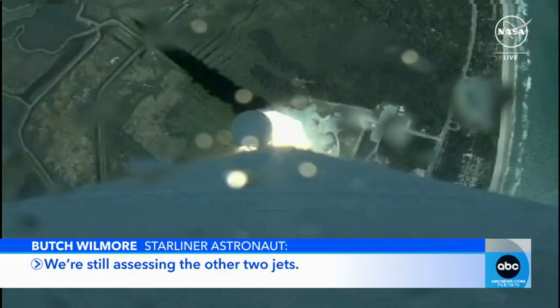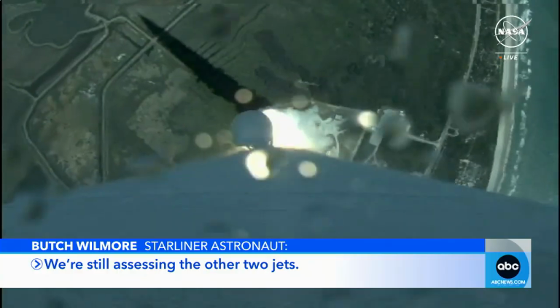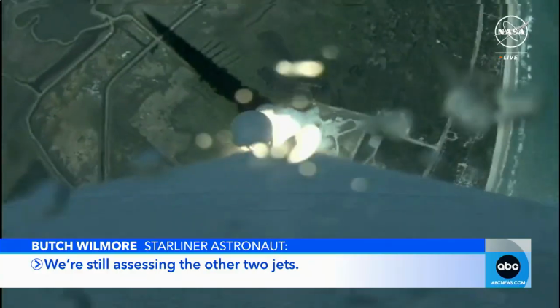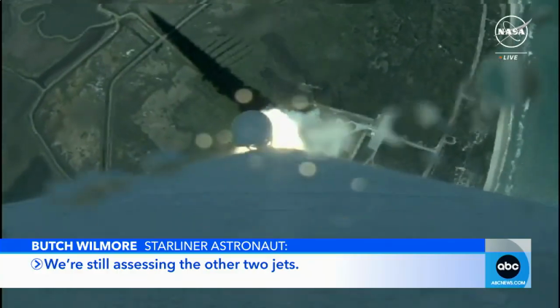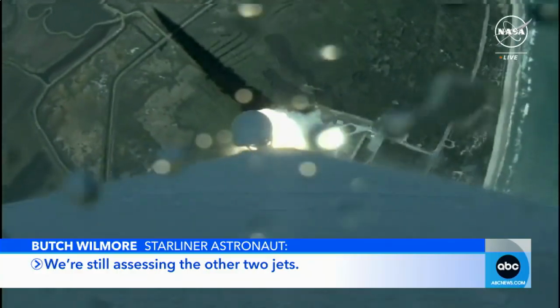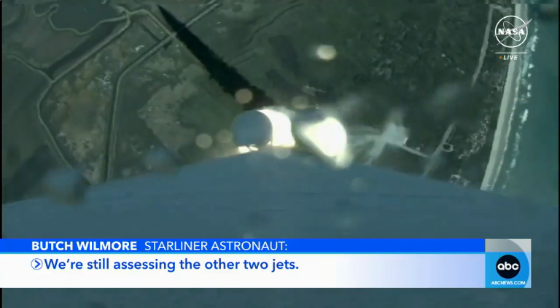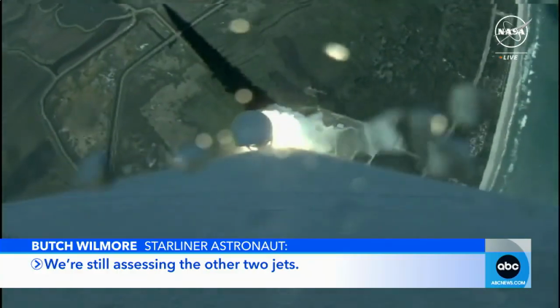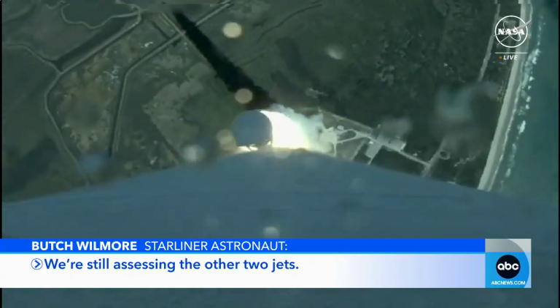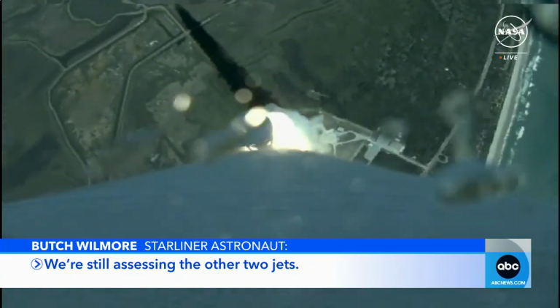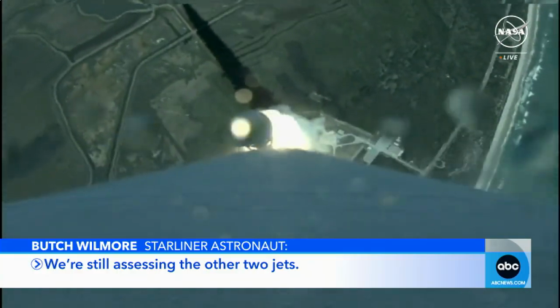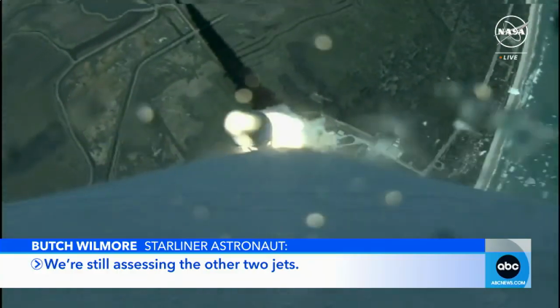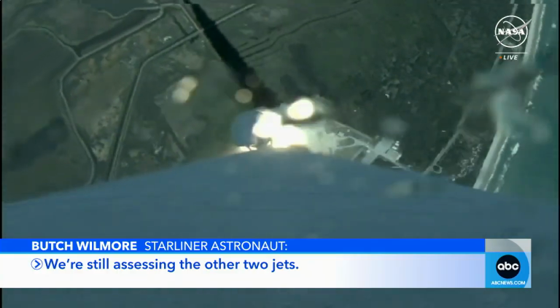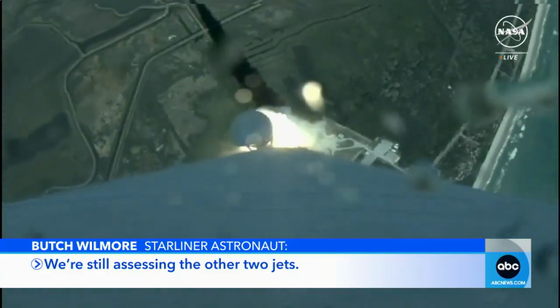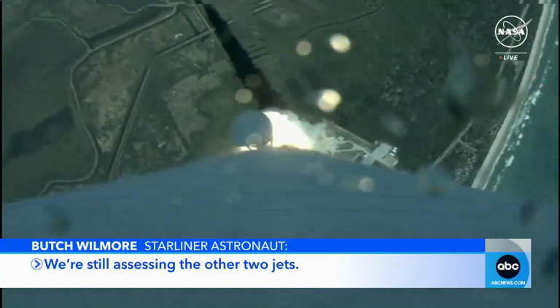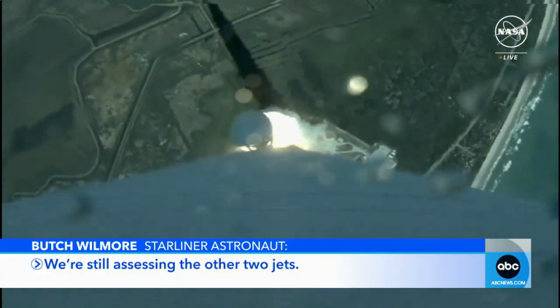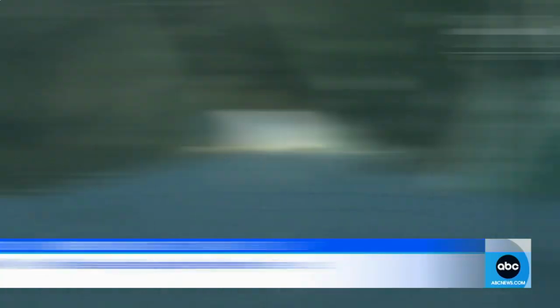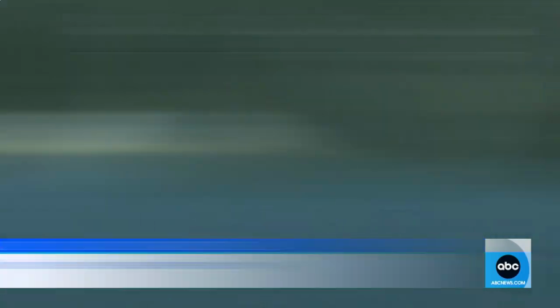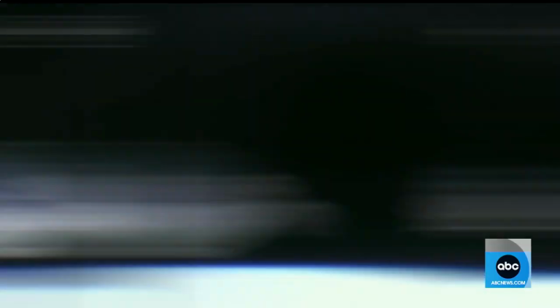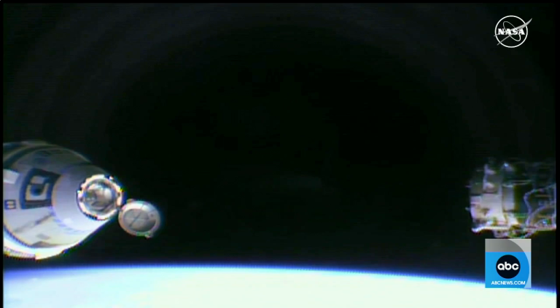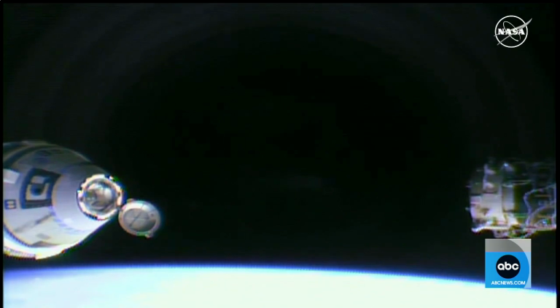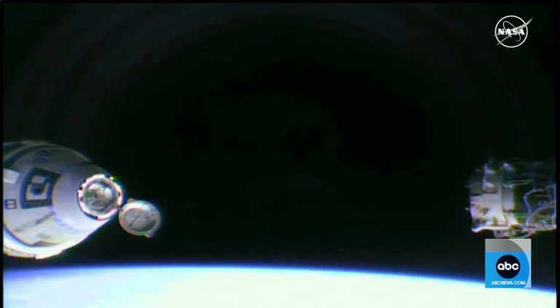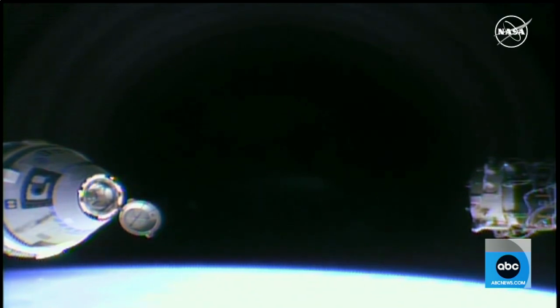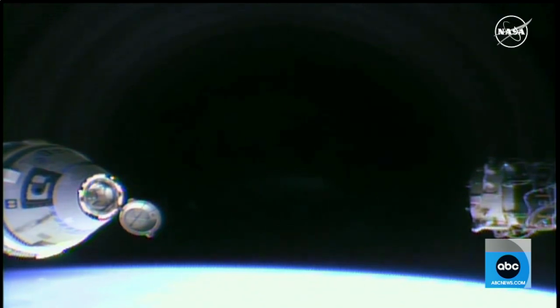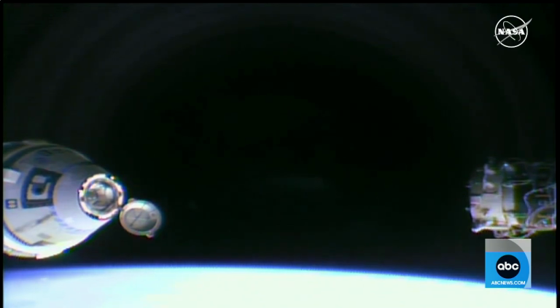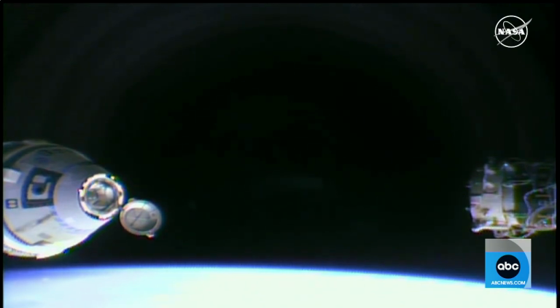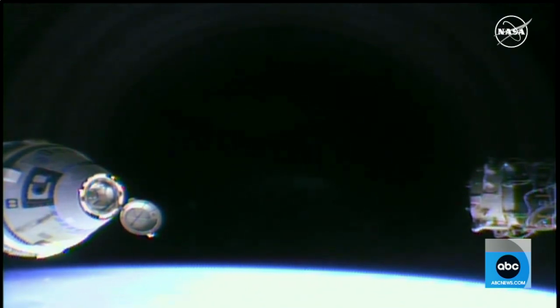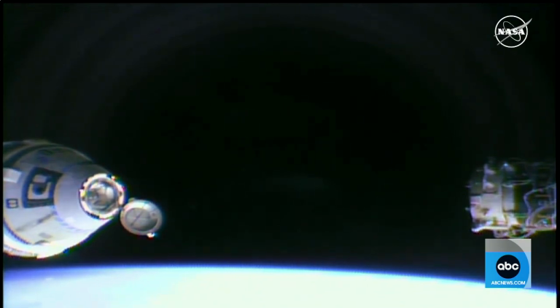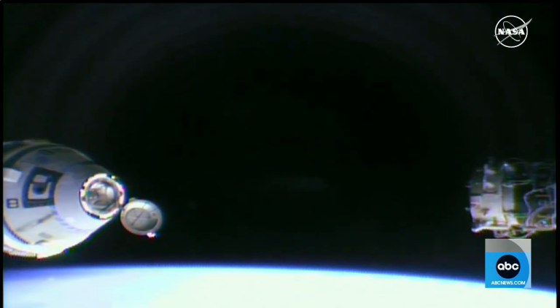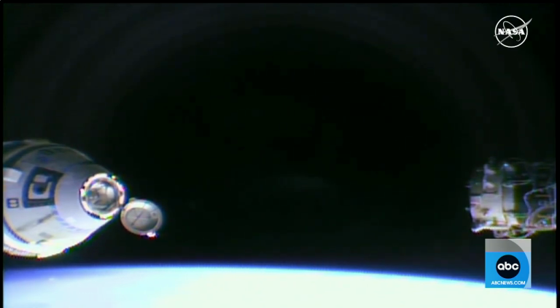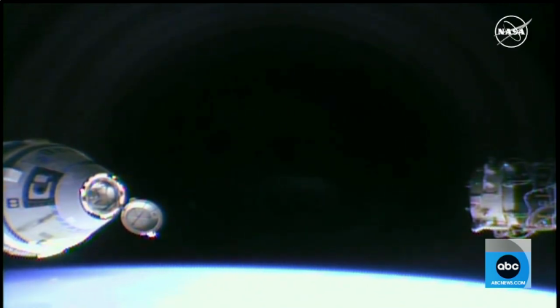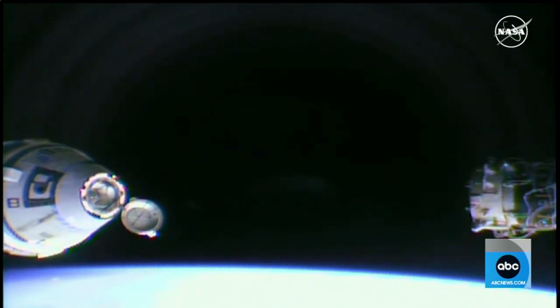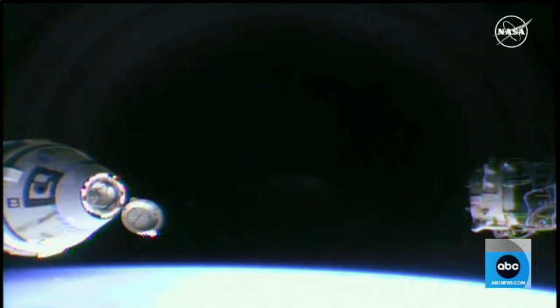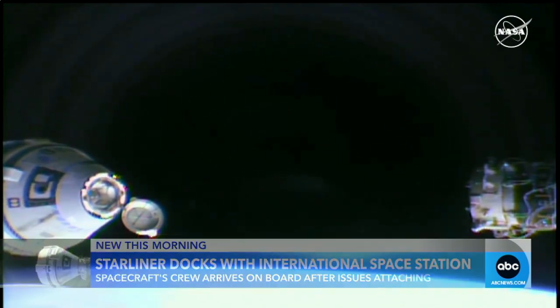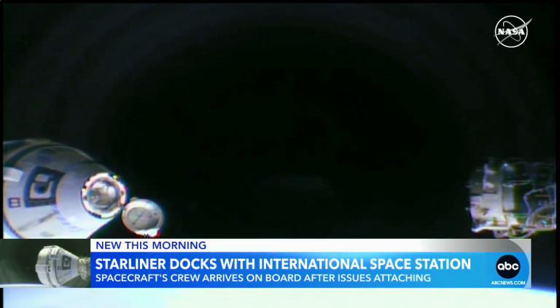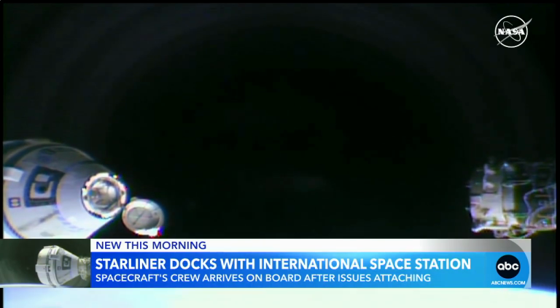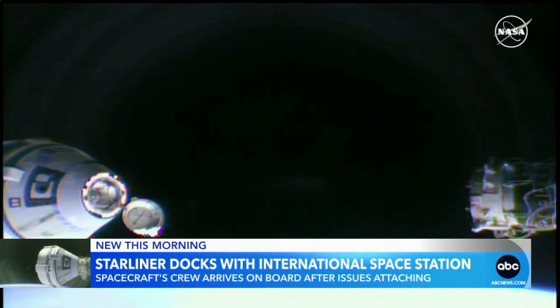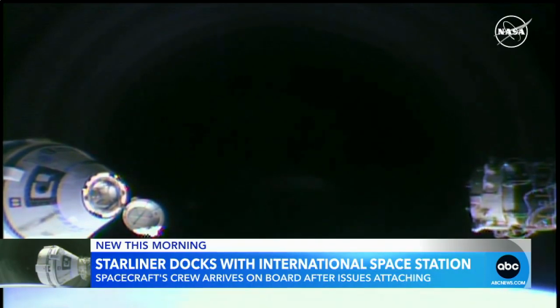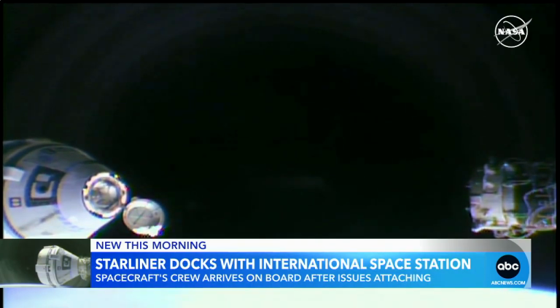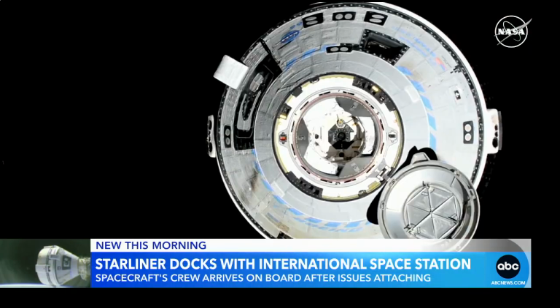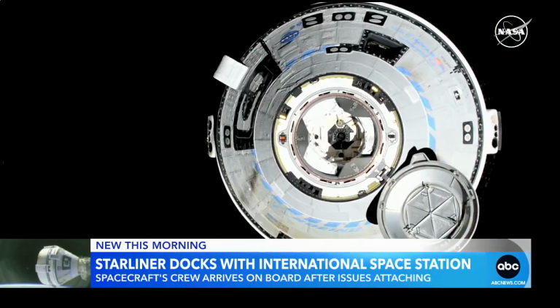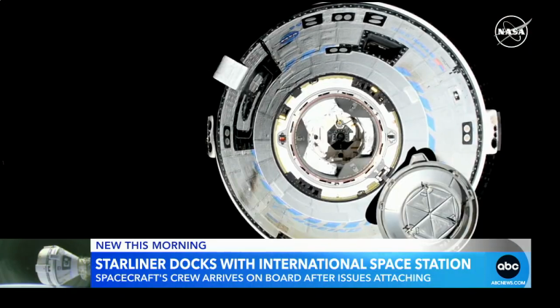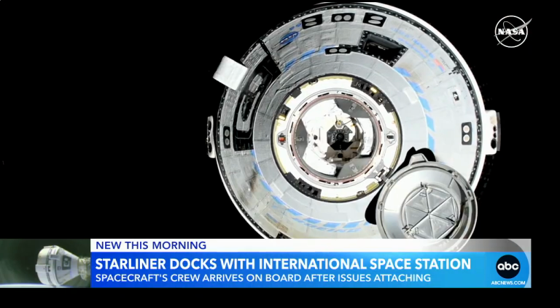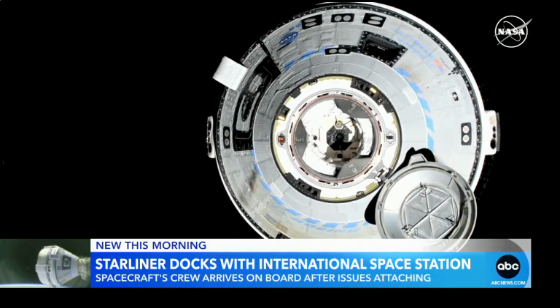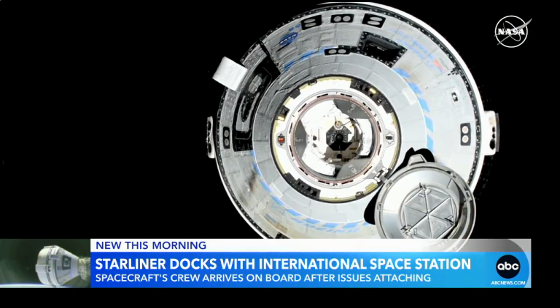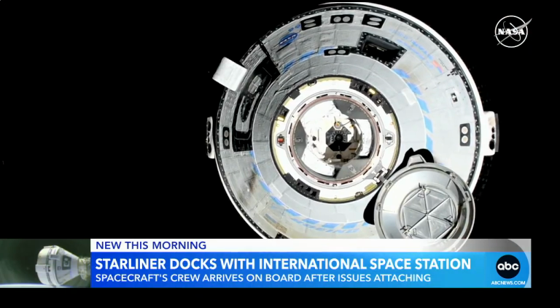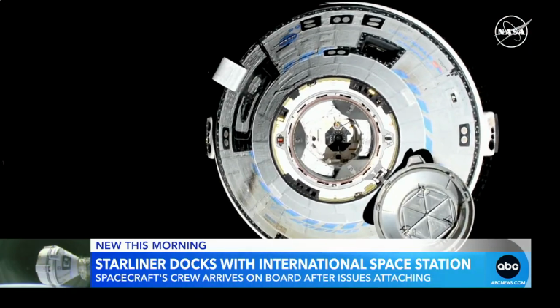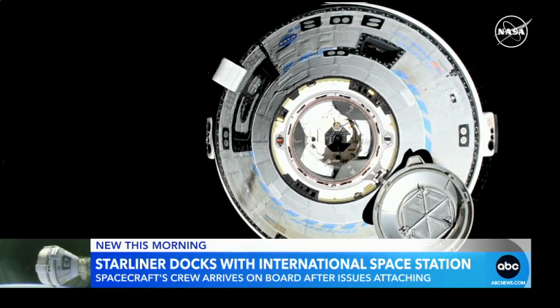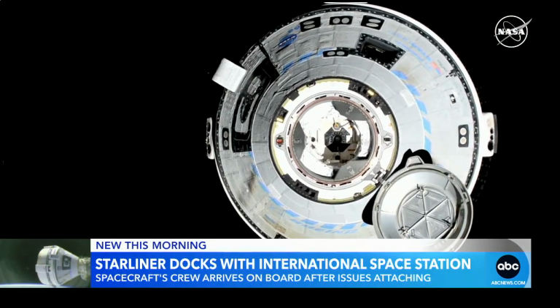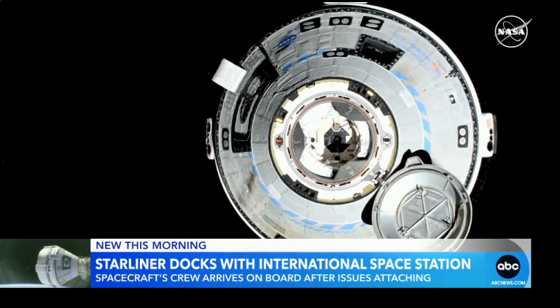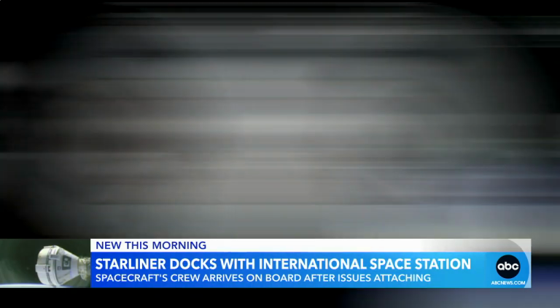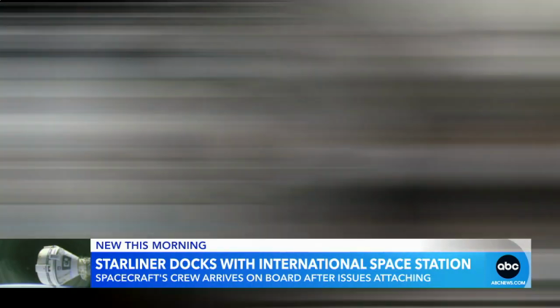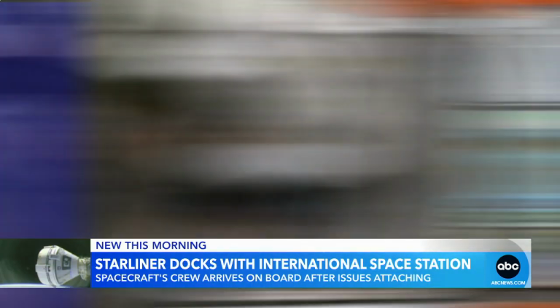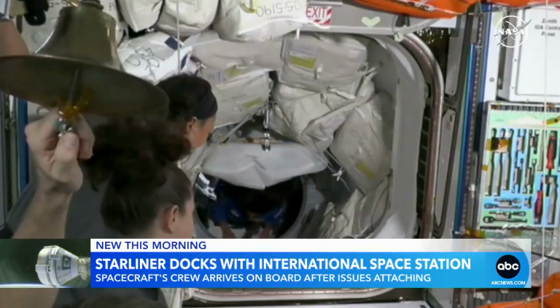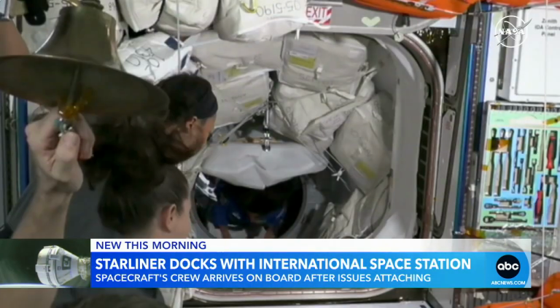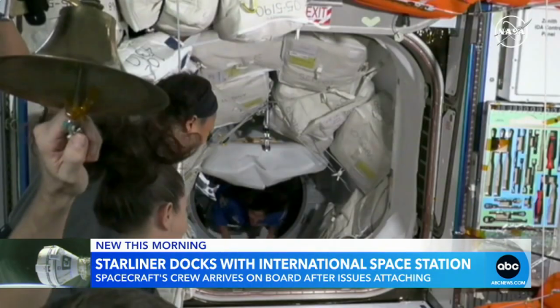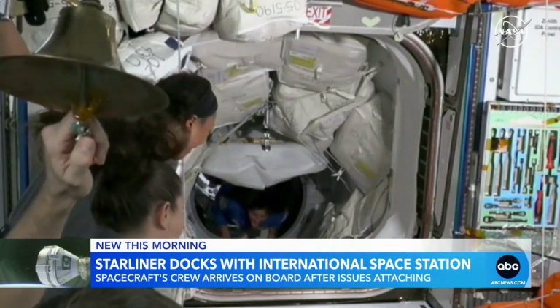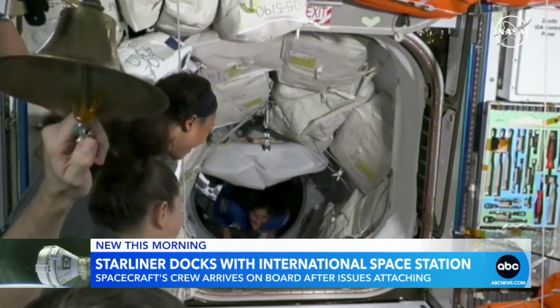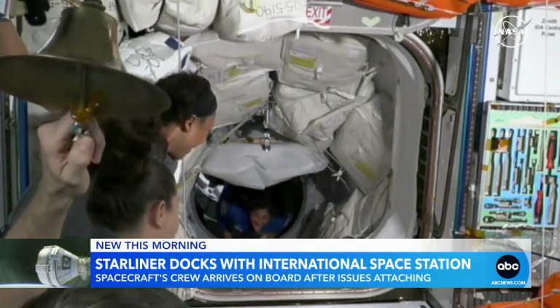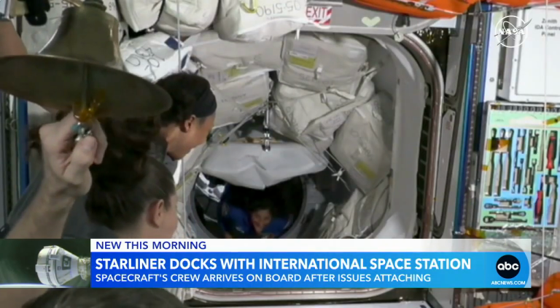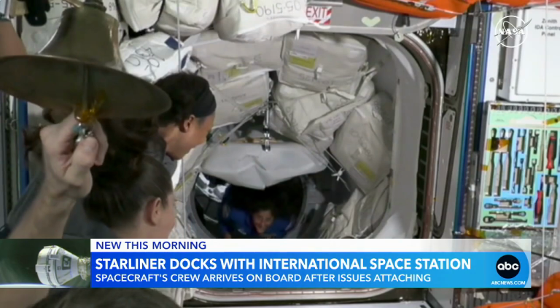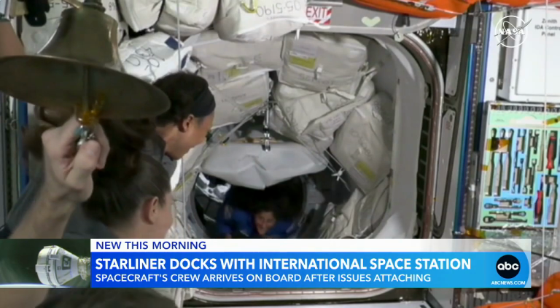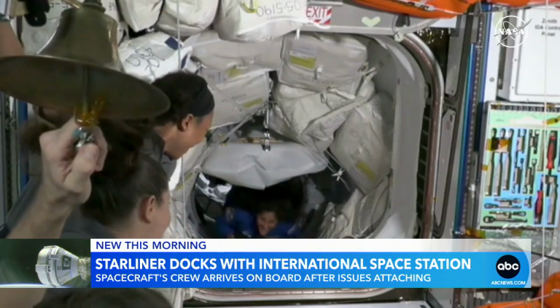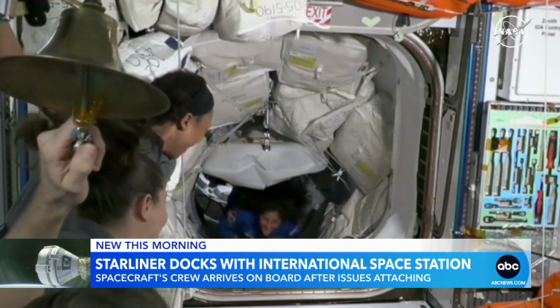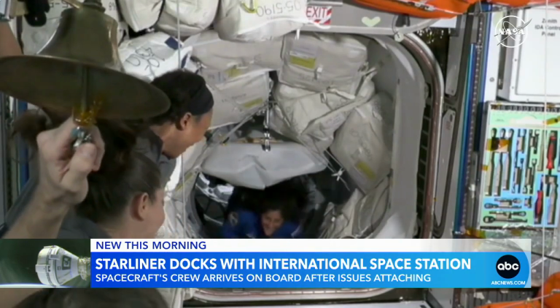We're still assessing the other two jets. The crew waving off the first docking attempt, but after some troubleshooting, finally that hatch opening.